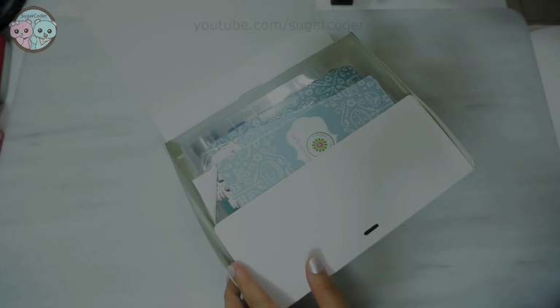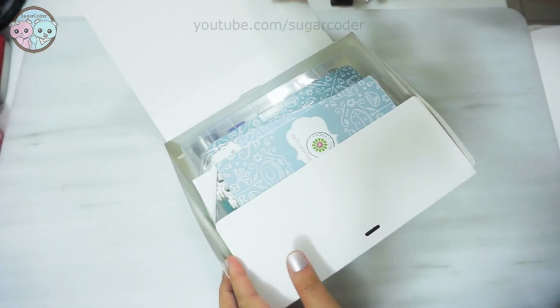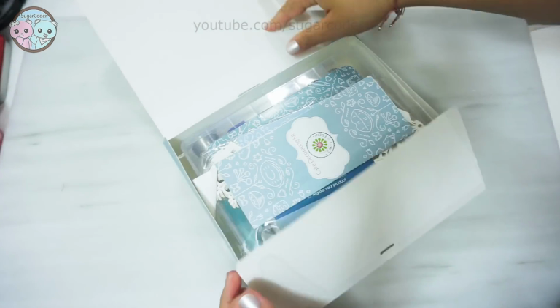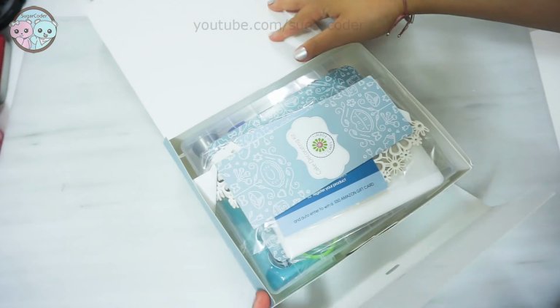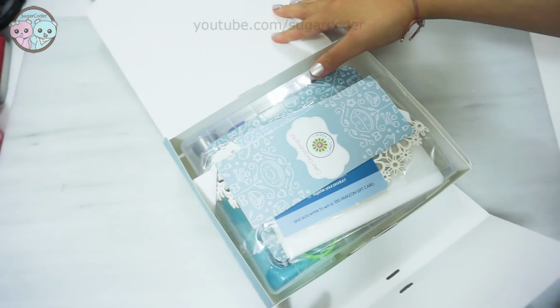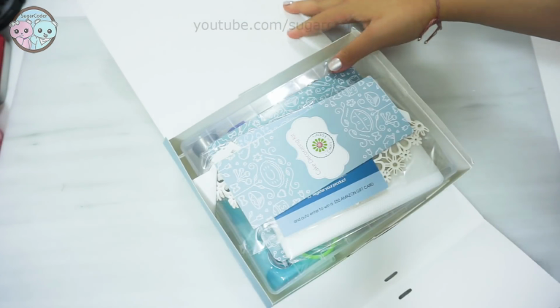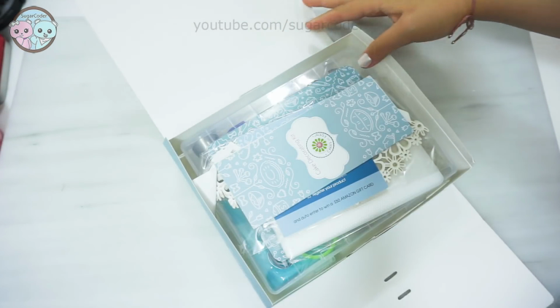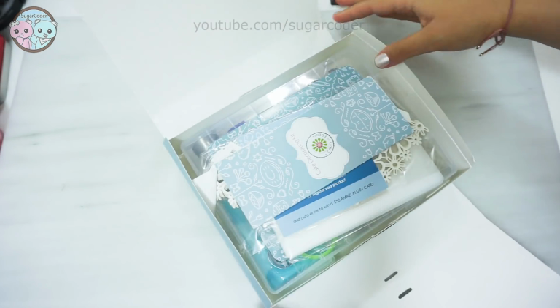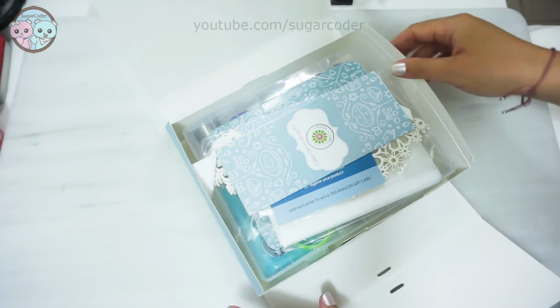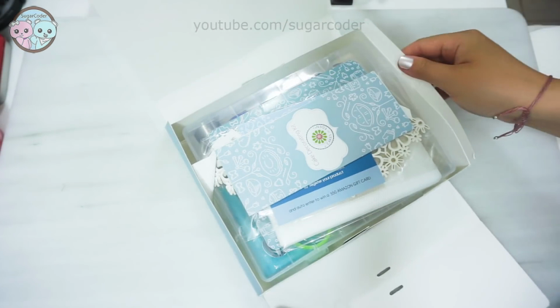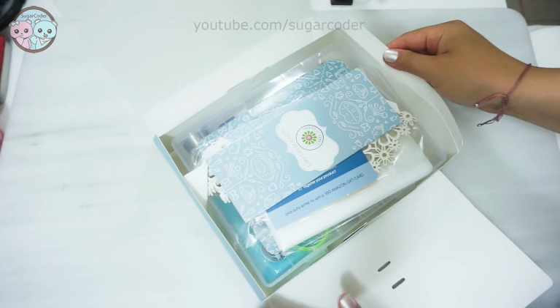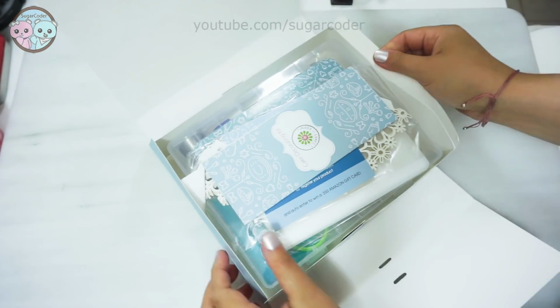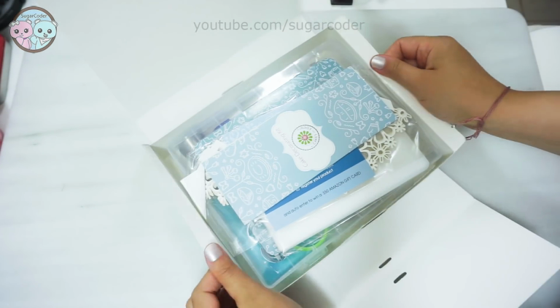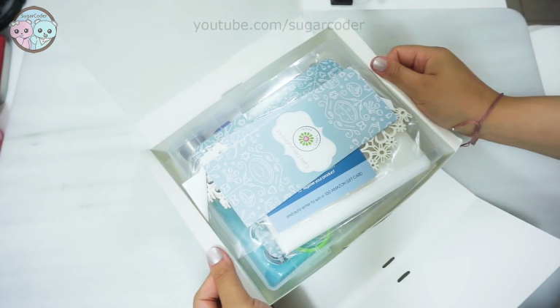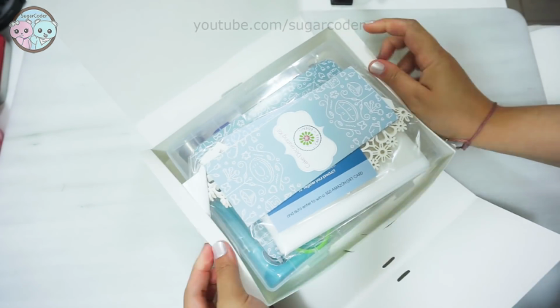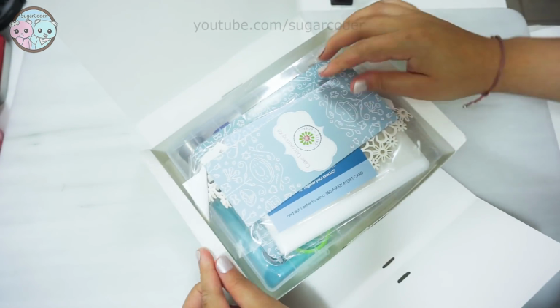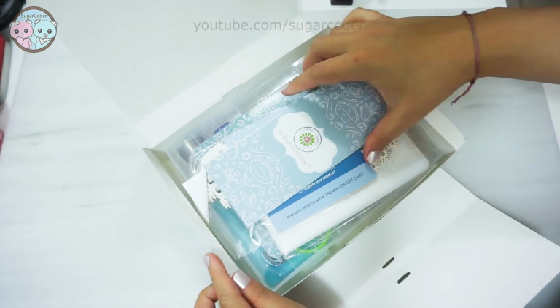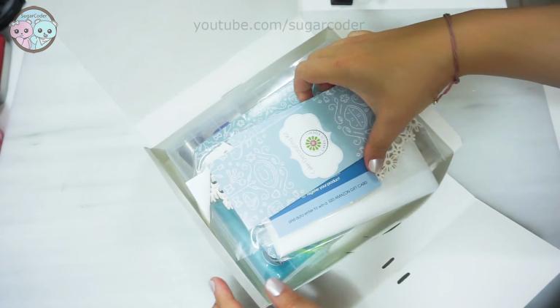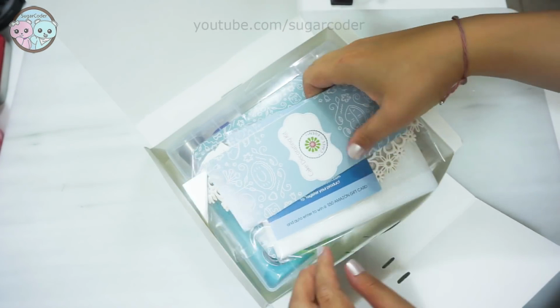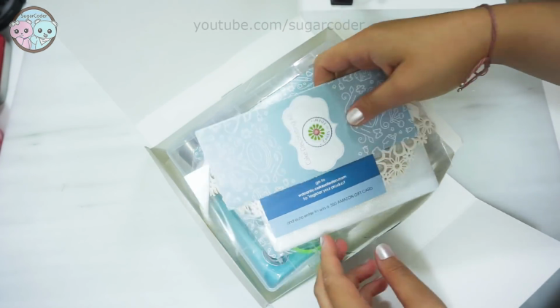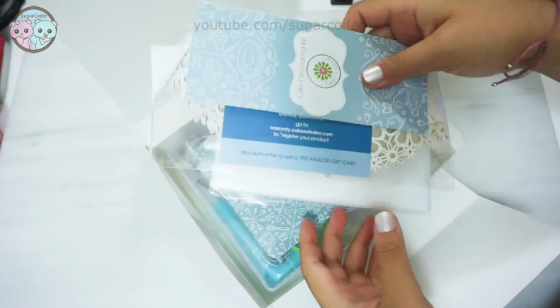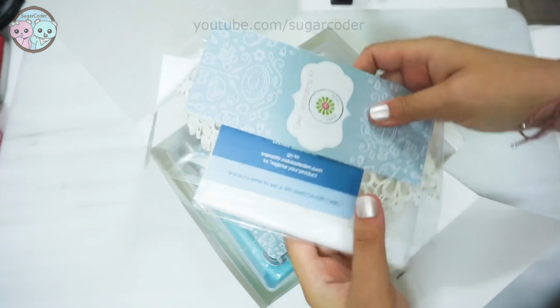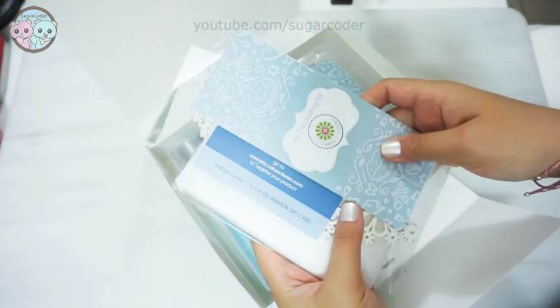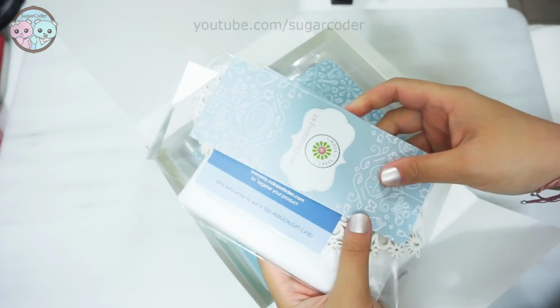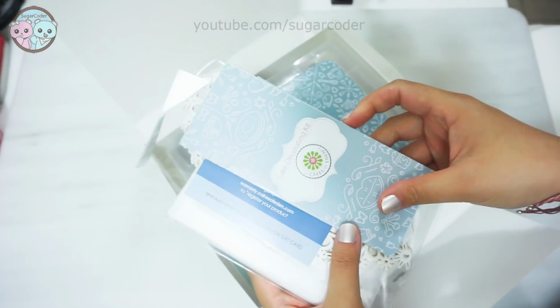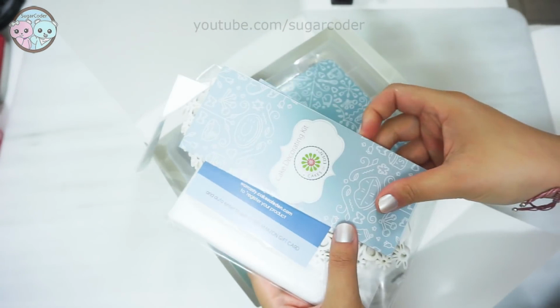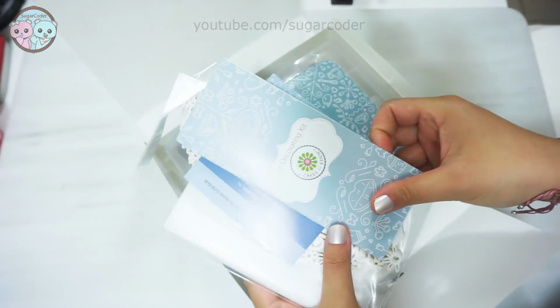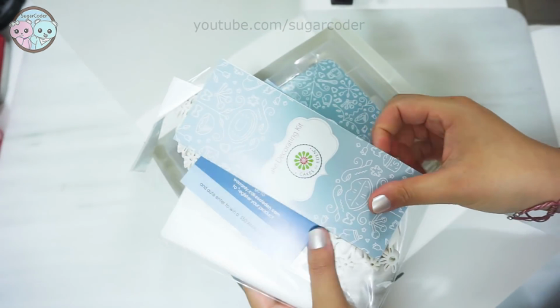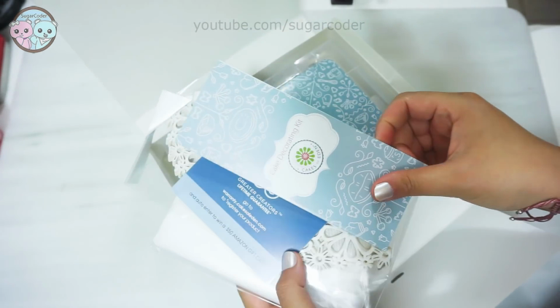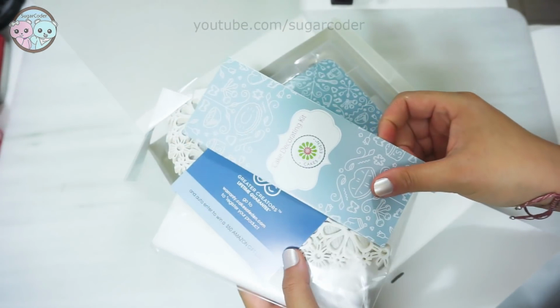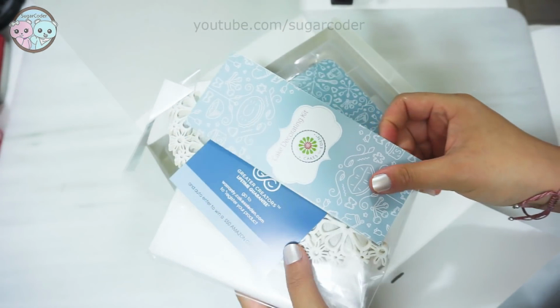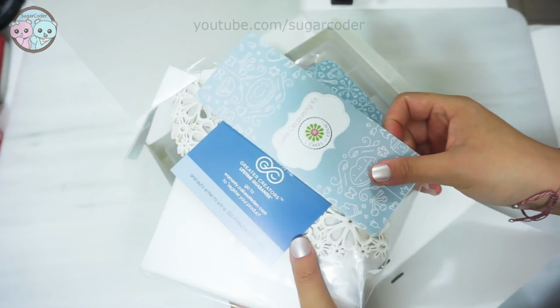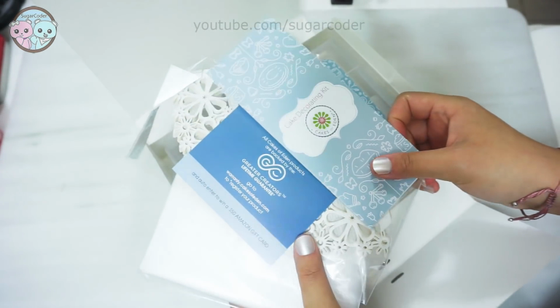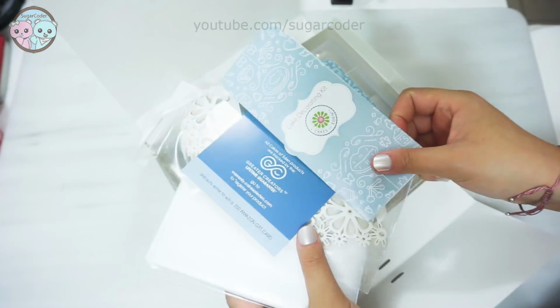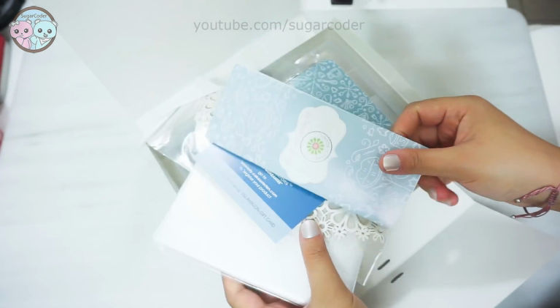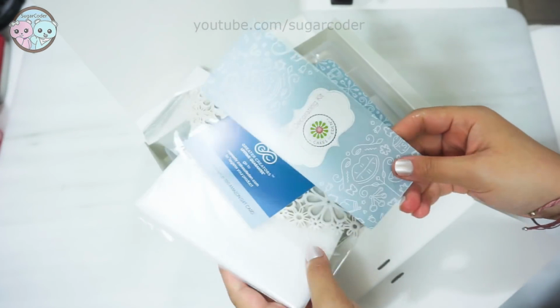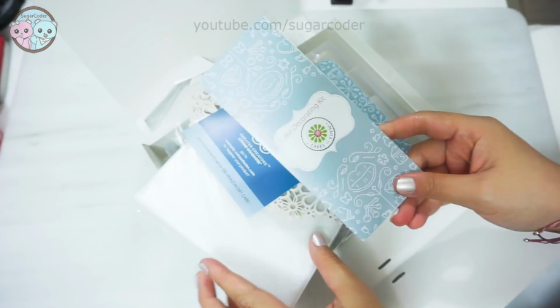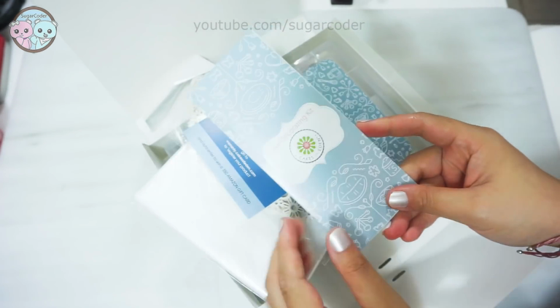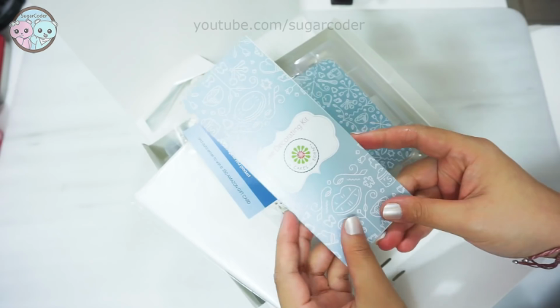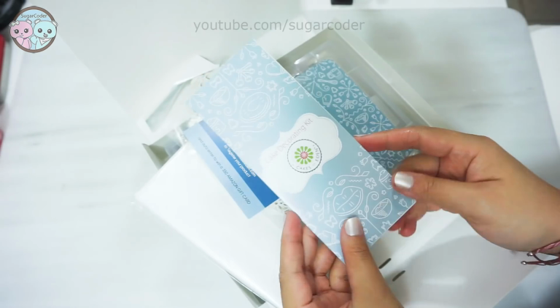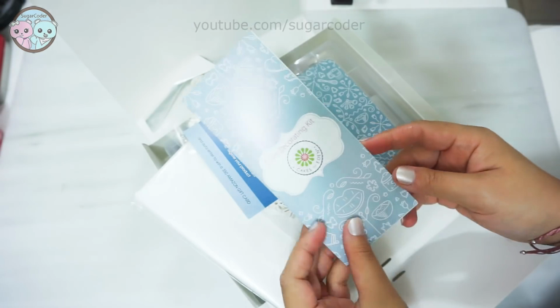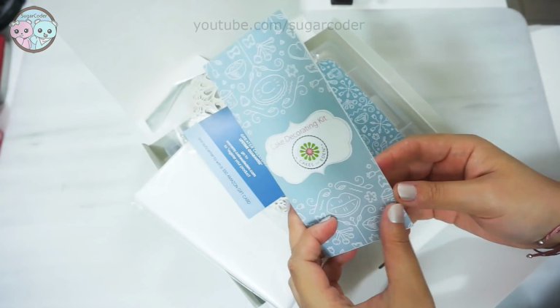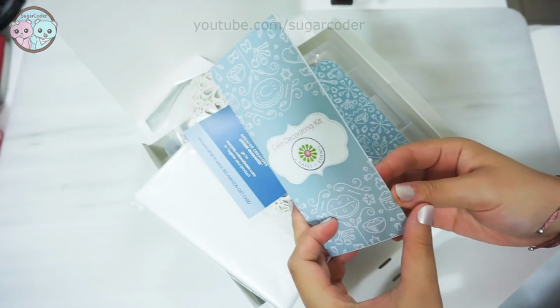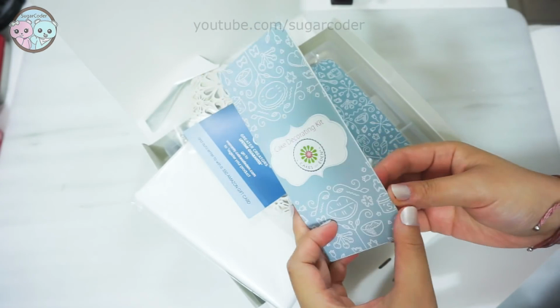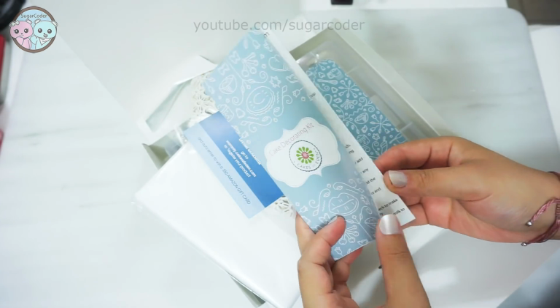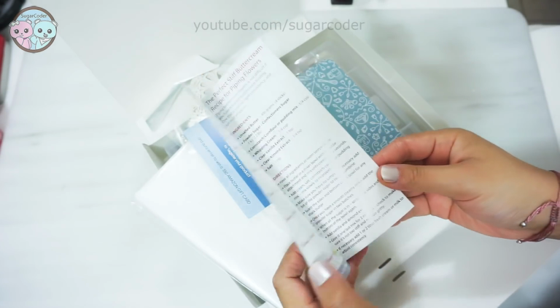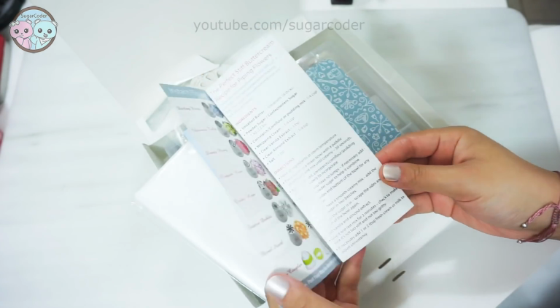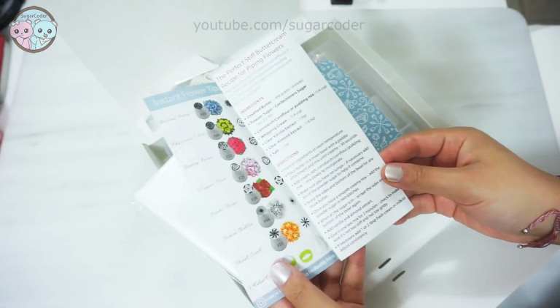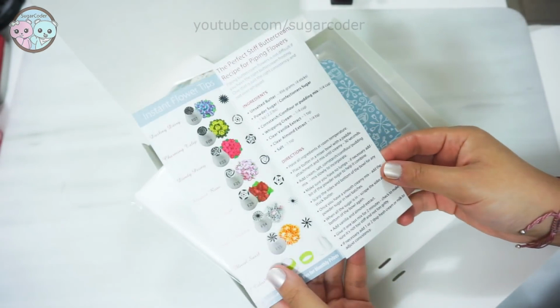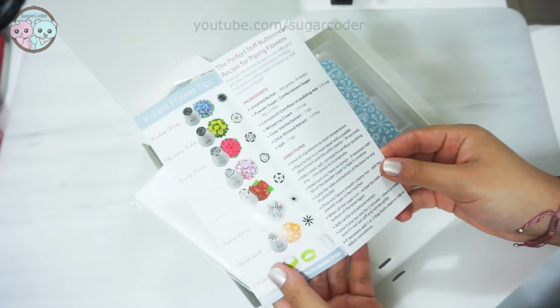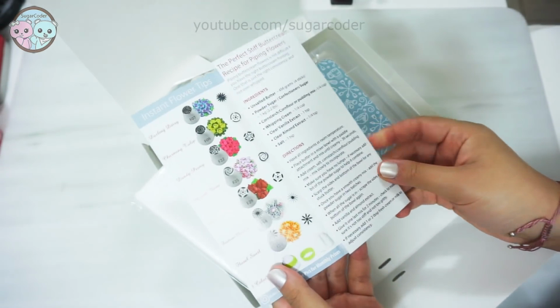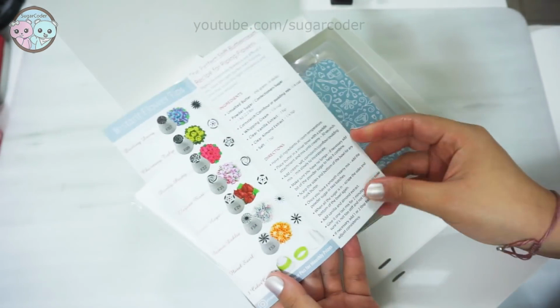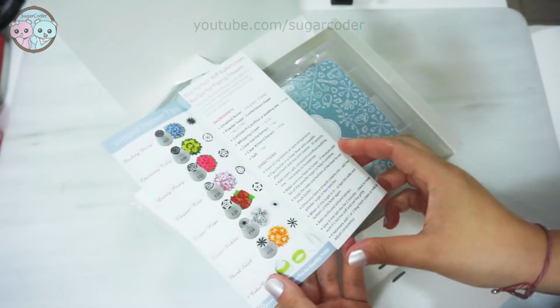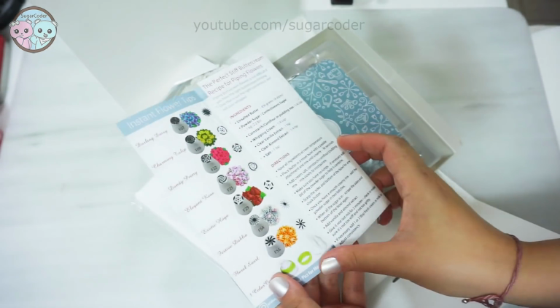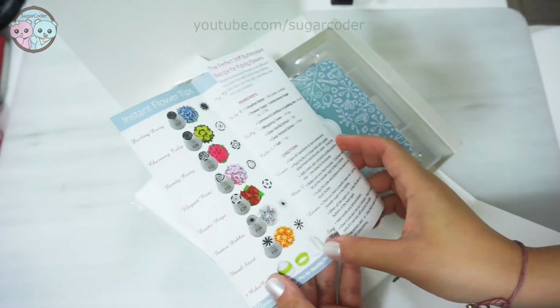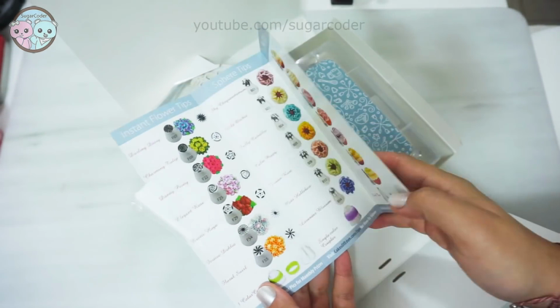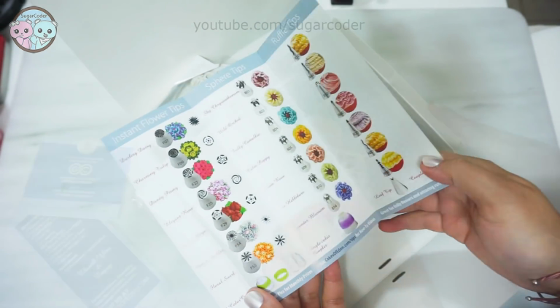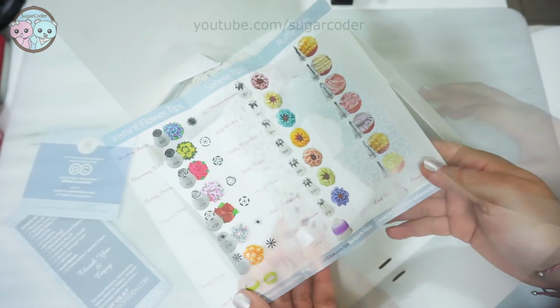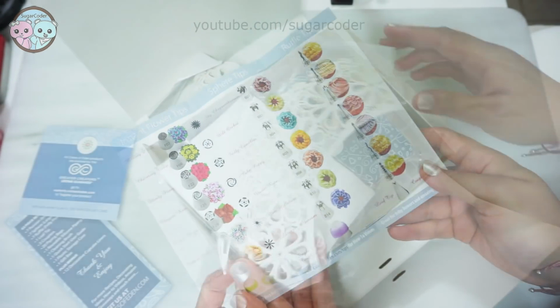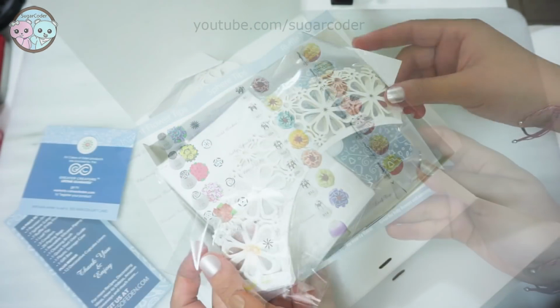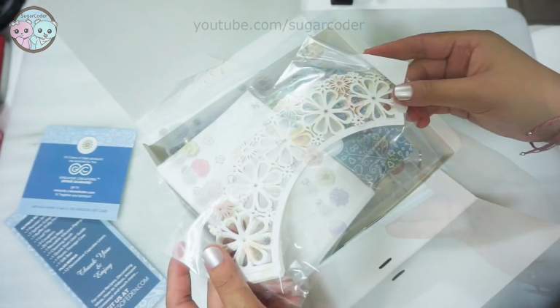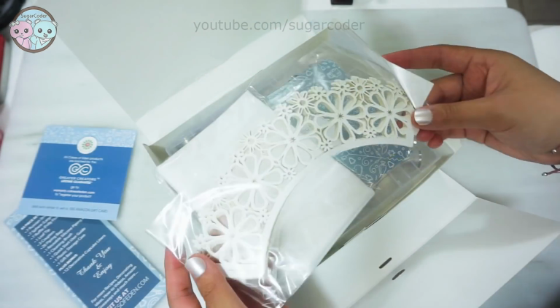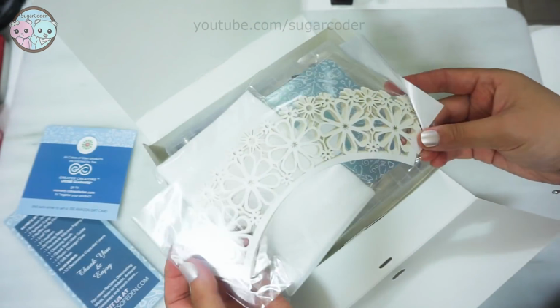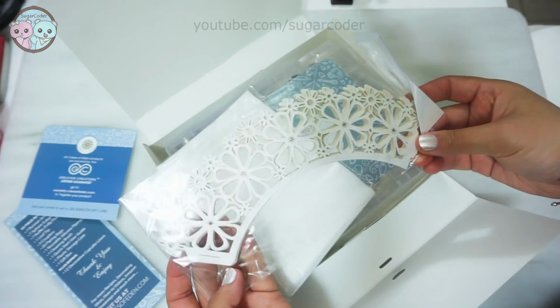Hello world, this is Sugarcoater. In this video, I will be doing a review on this Russian piping tip decorating set by Cakes of Eden.